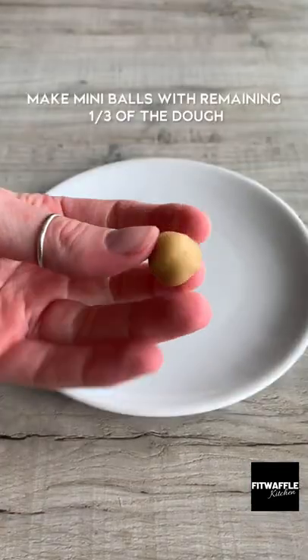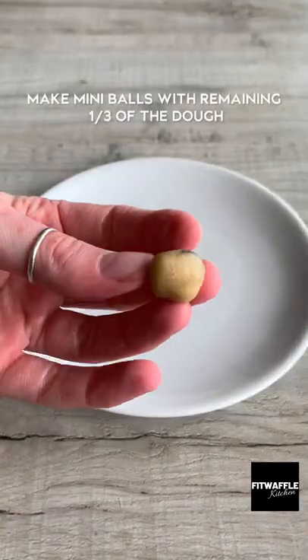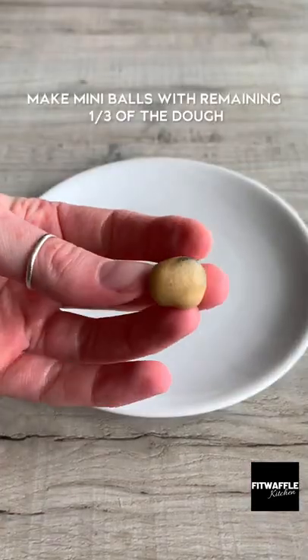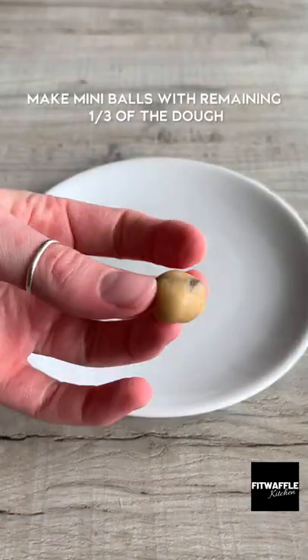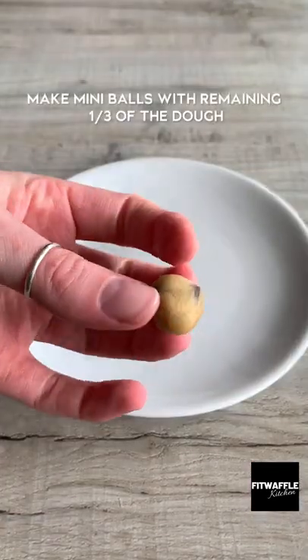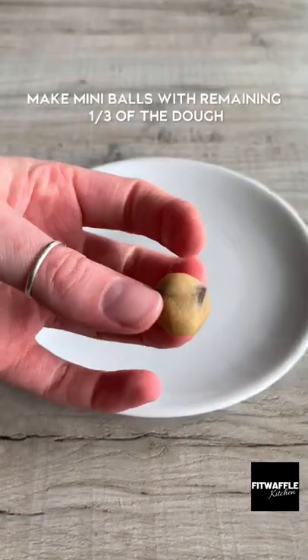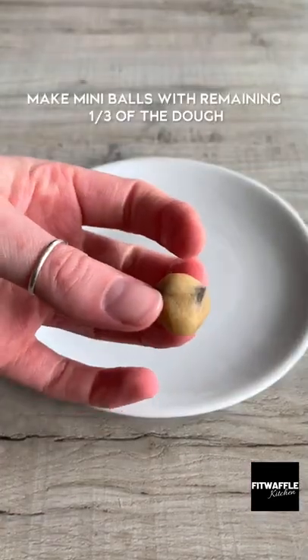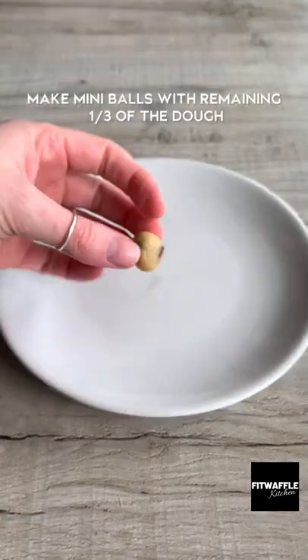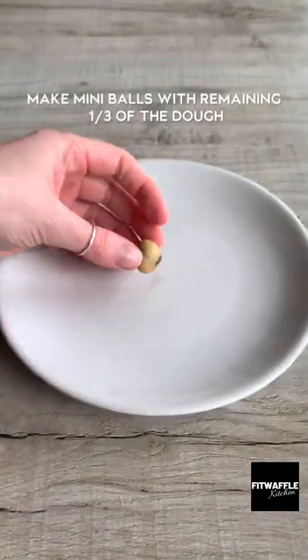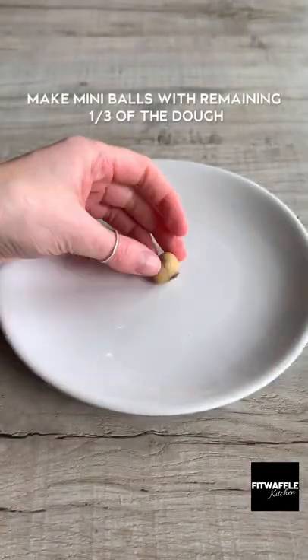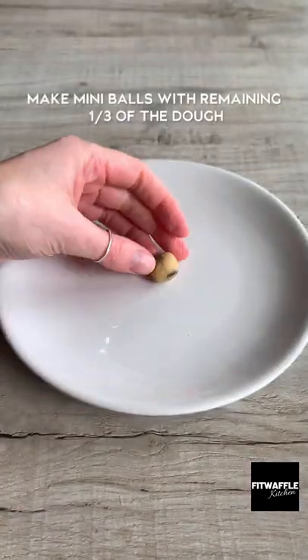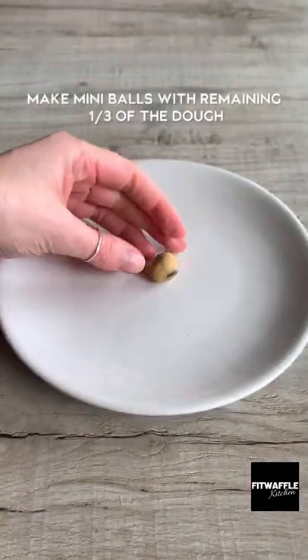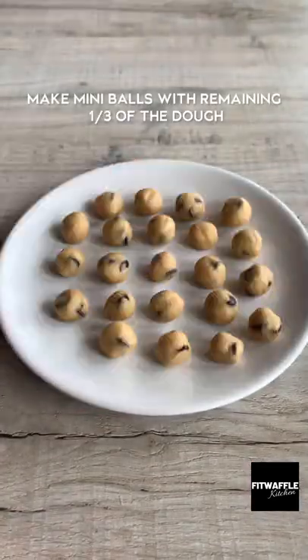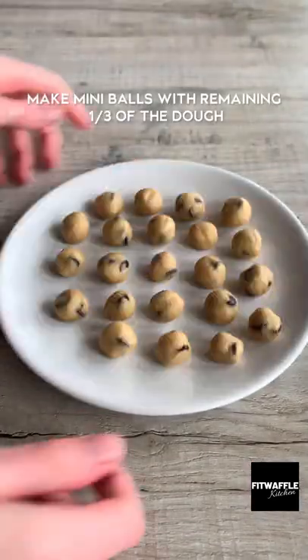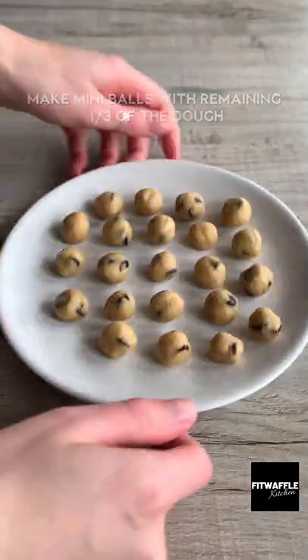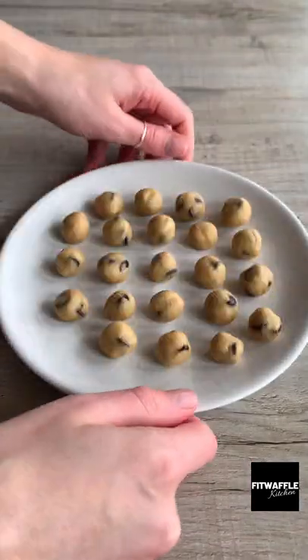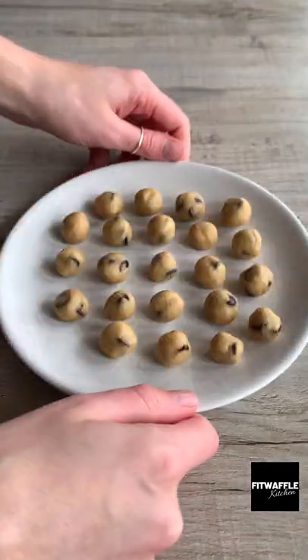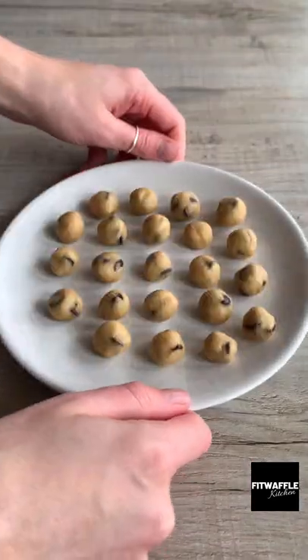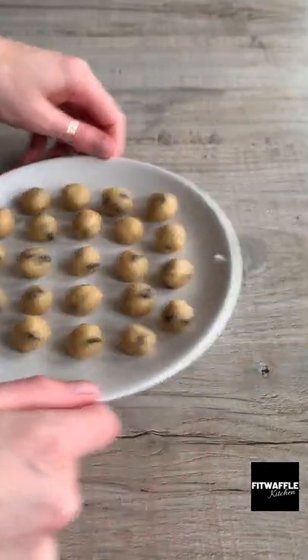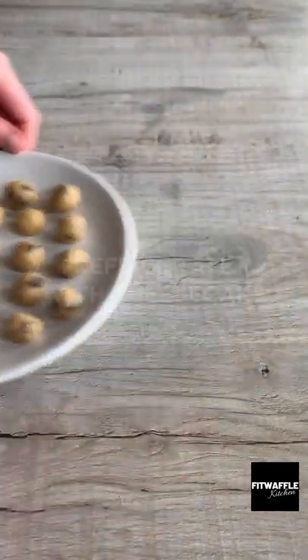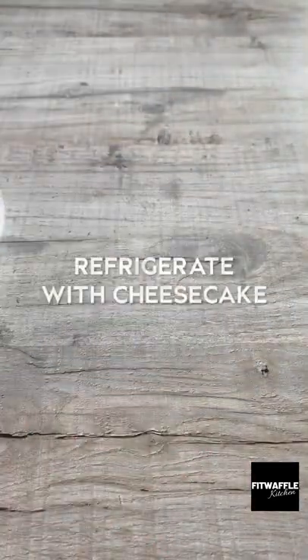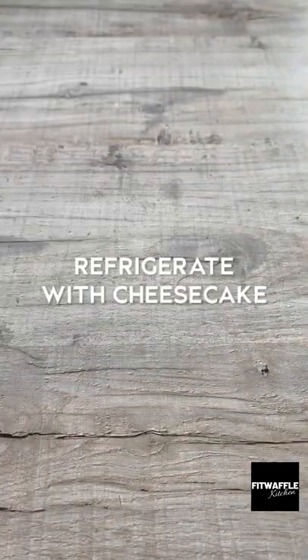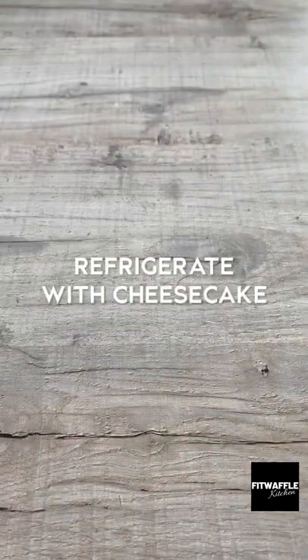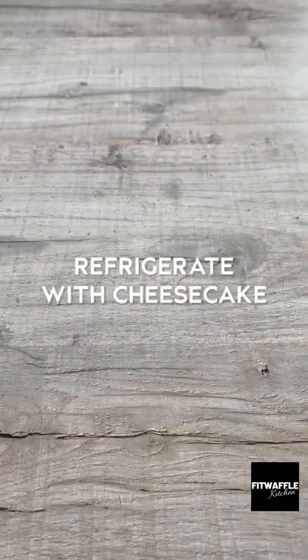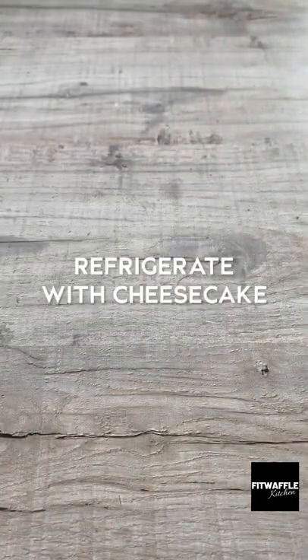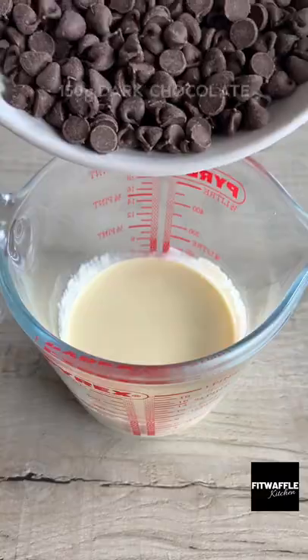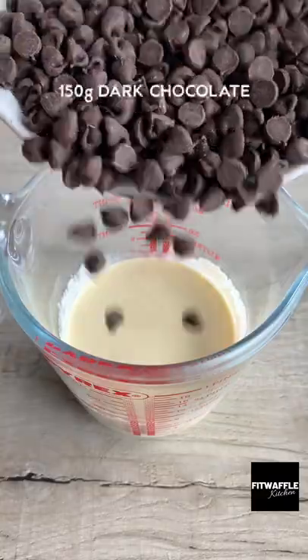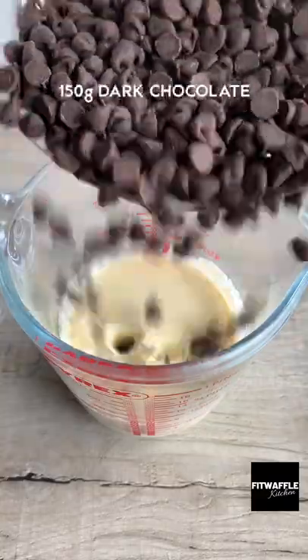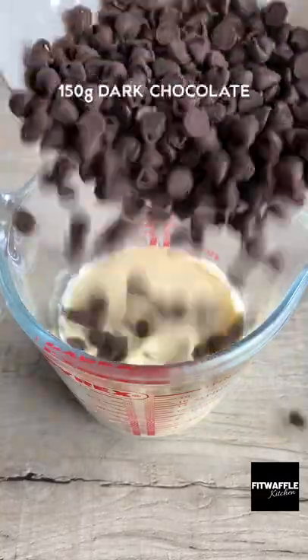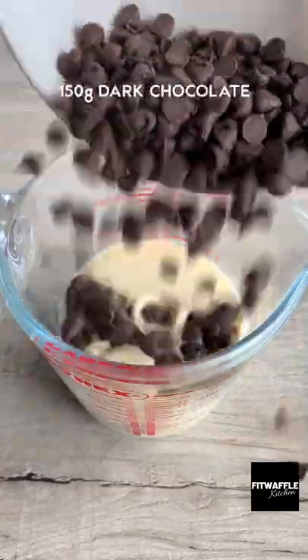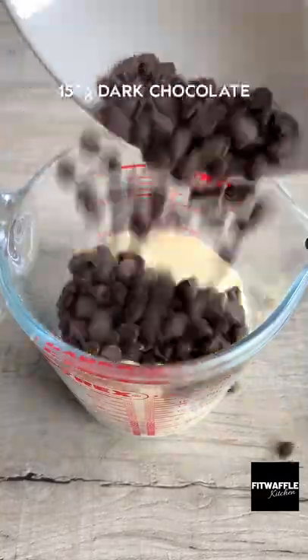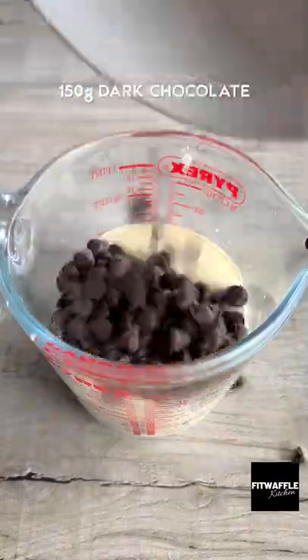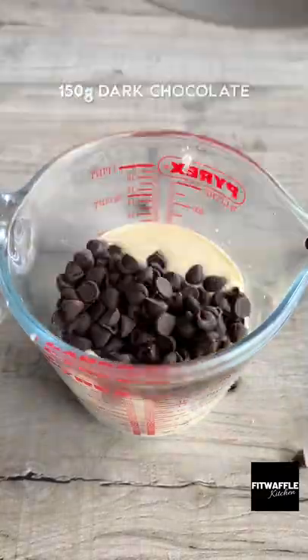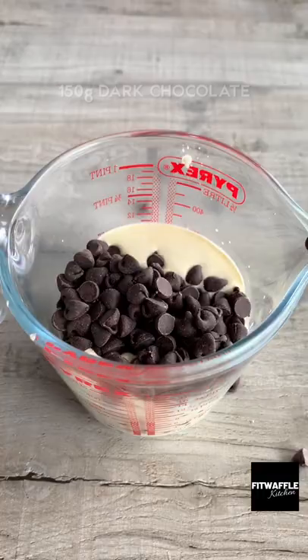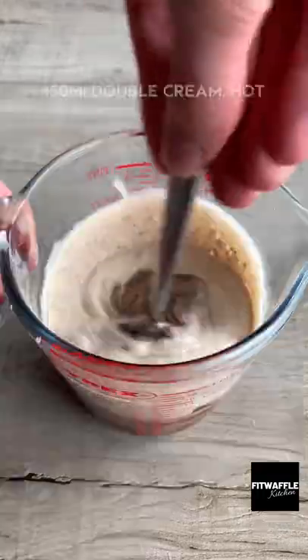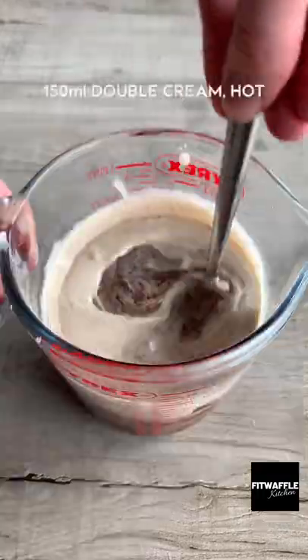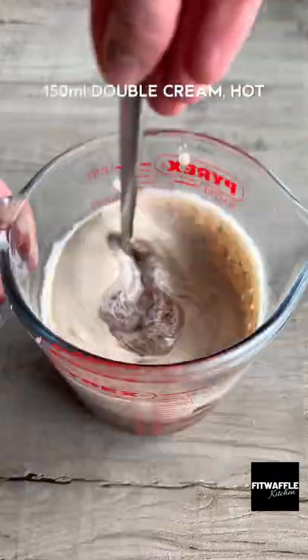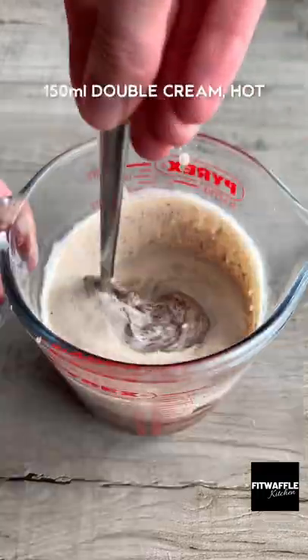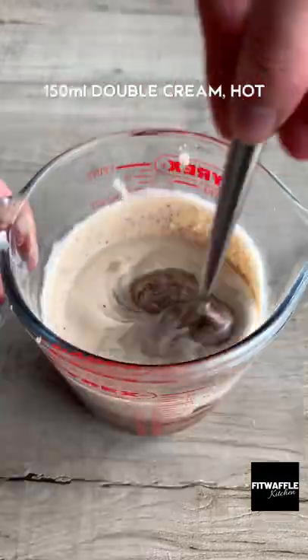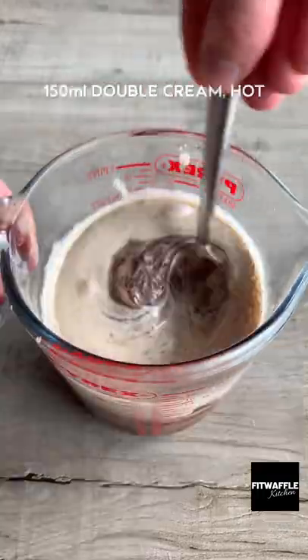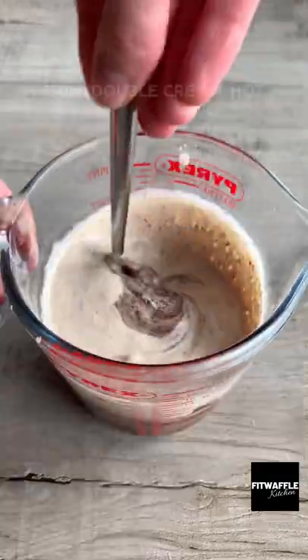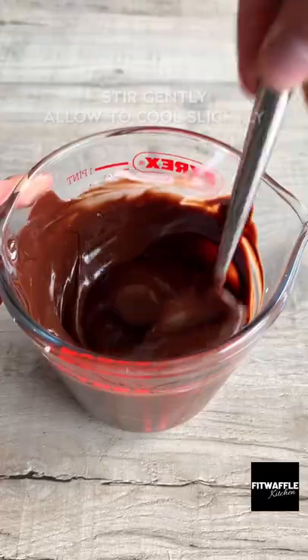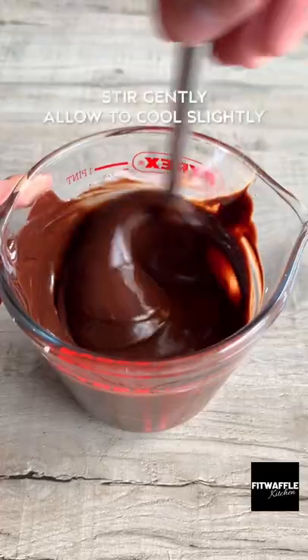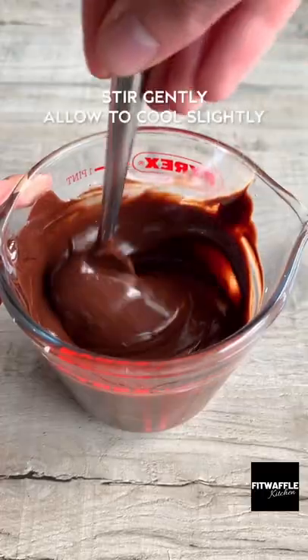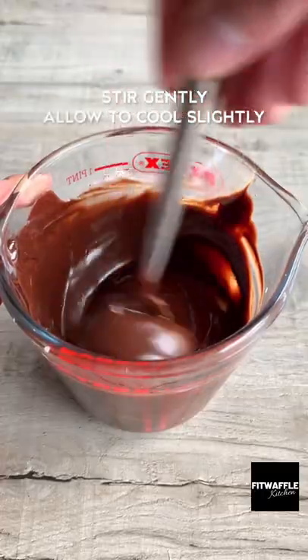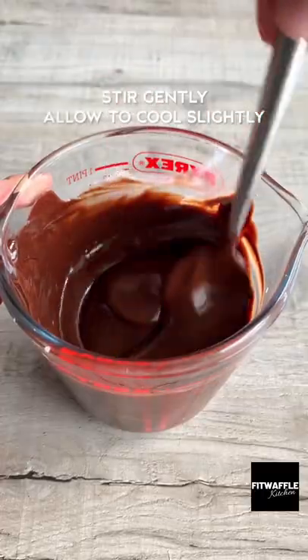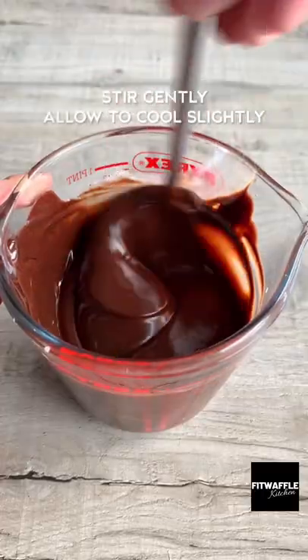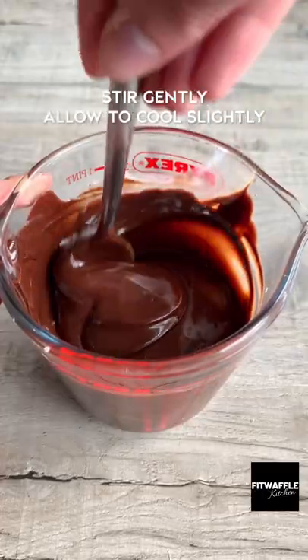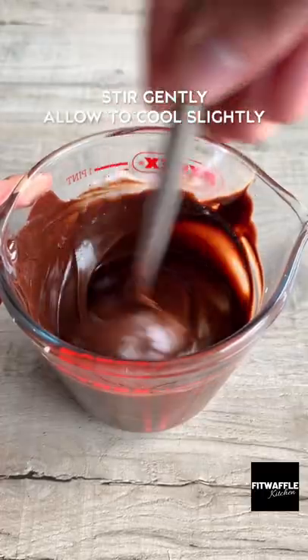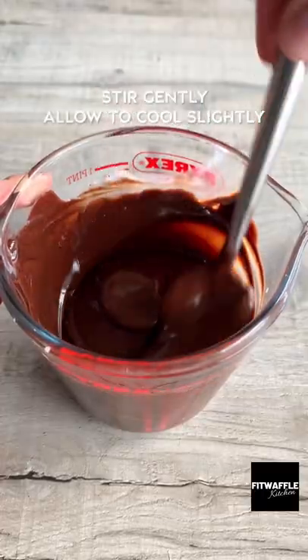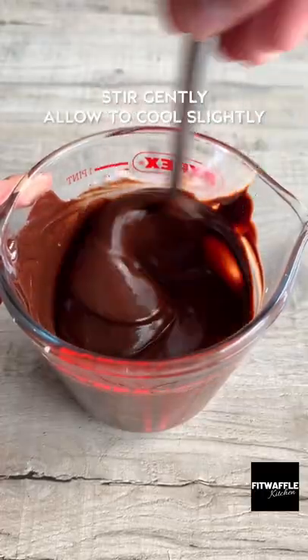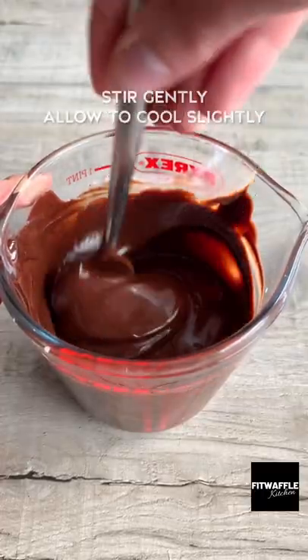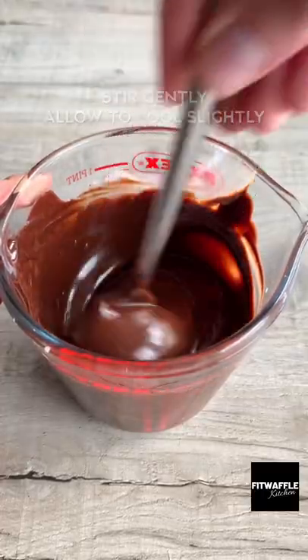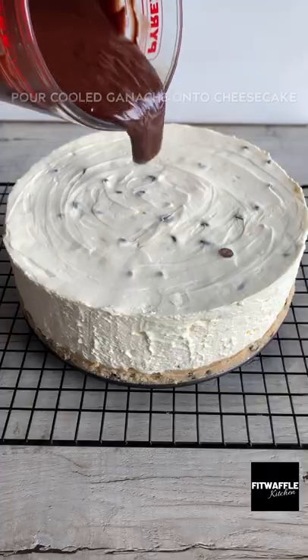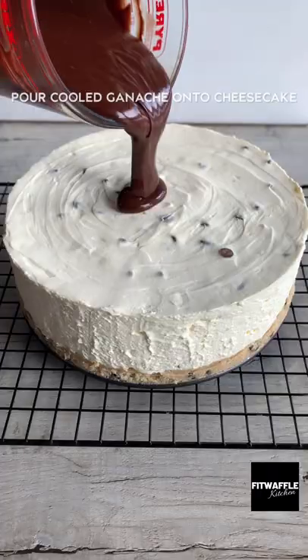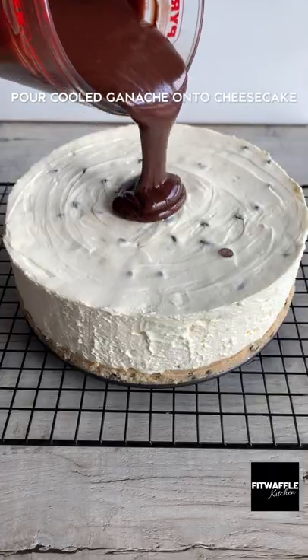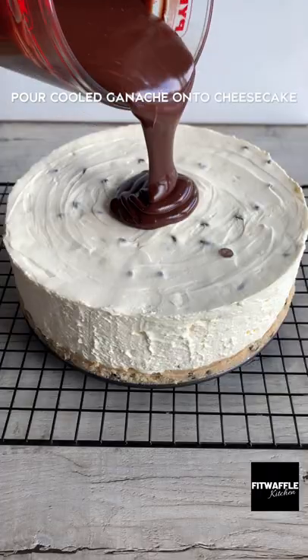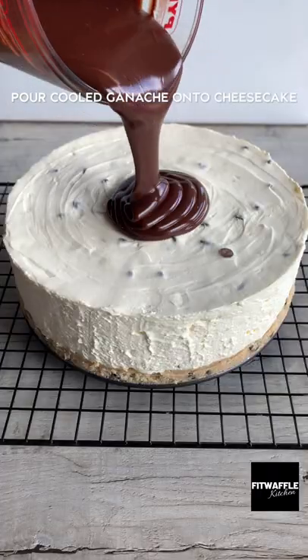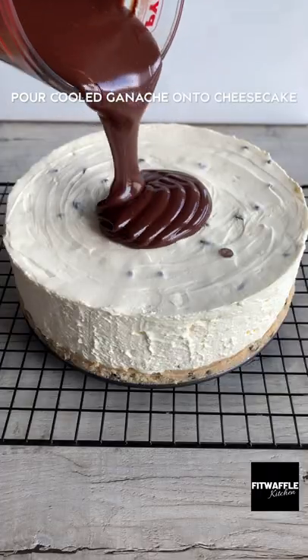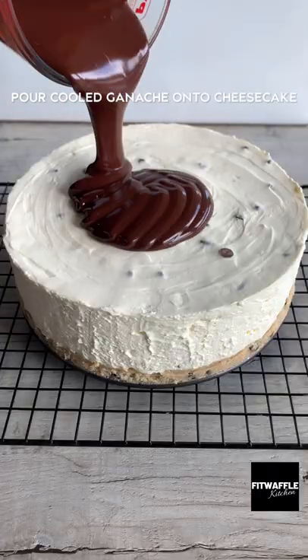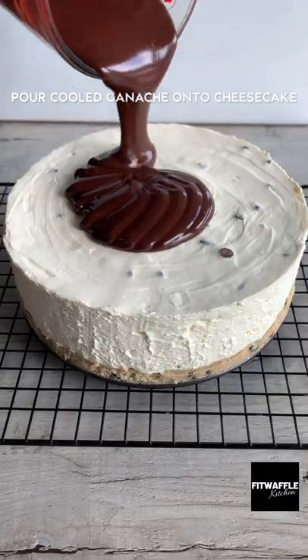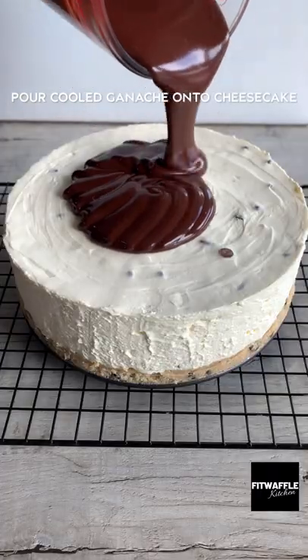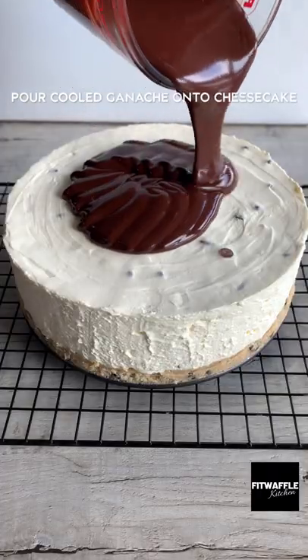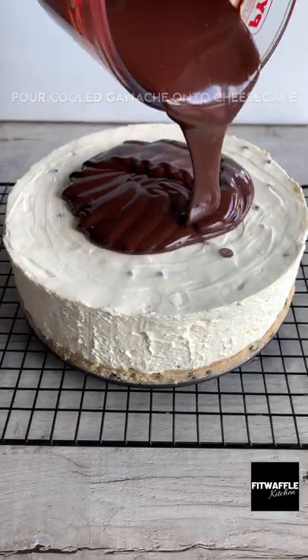Make mini balls with the remainder of the dough and refrigerate these with the cheesecake. Add chocolate chips to hot cream and stir gently until combined, then allow to cool slightly.